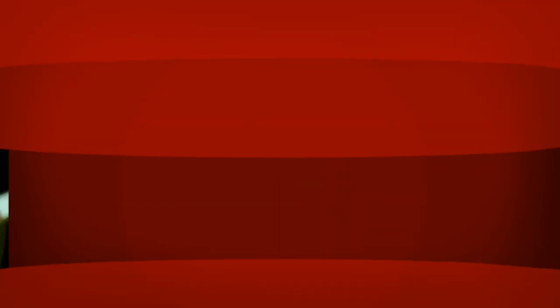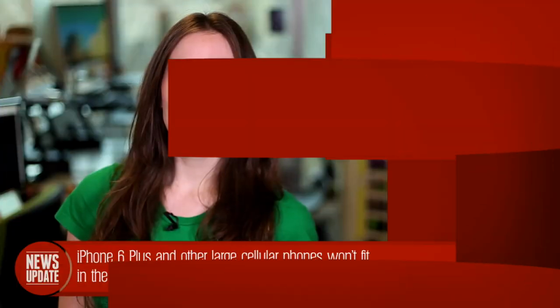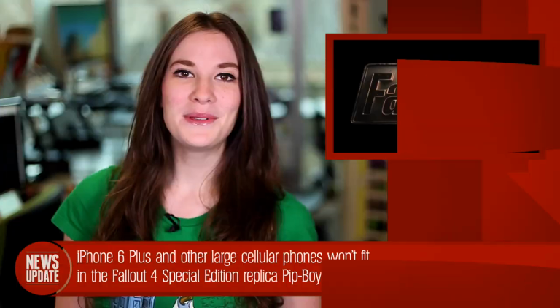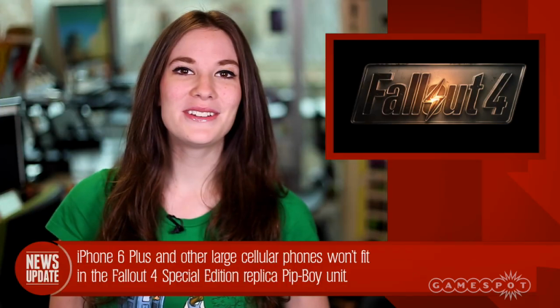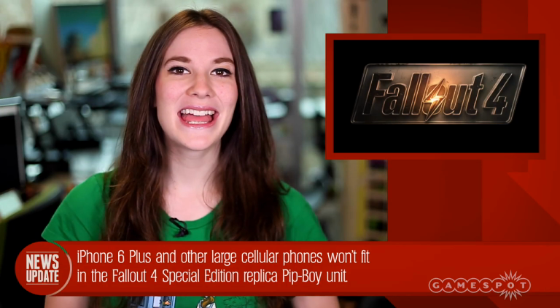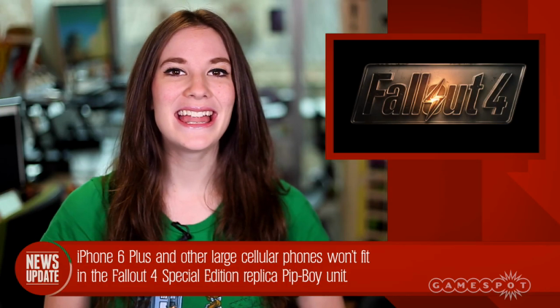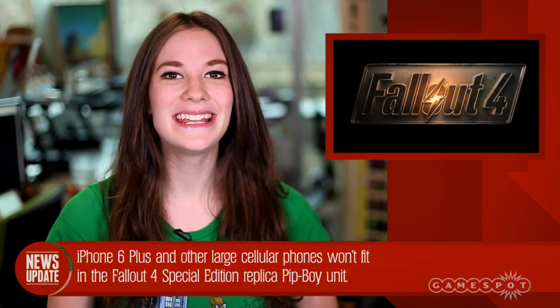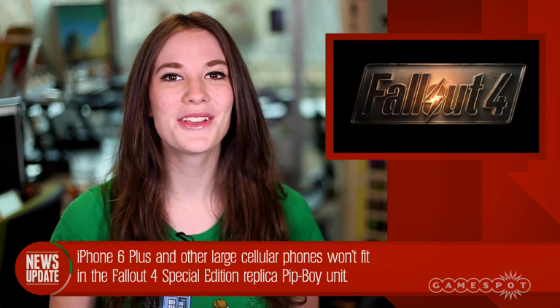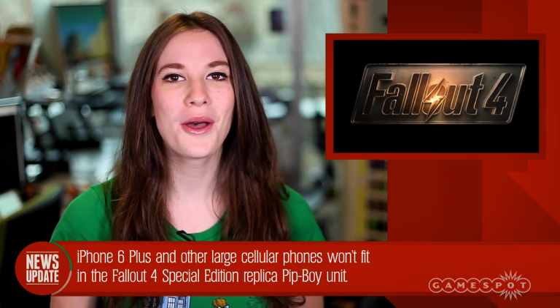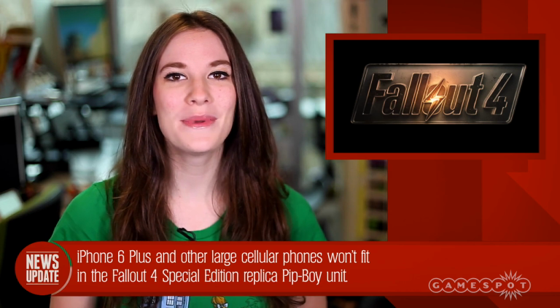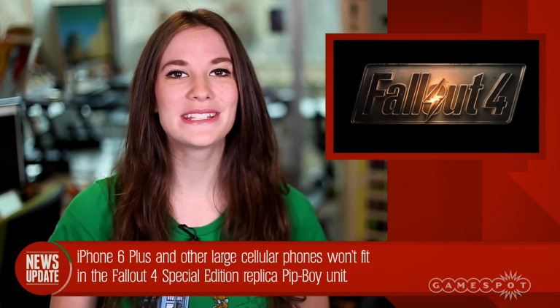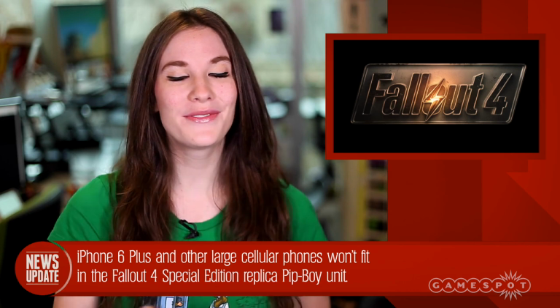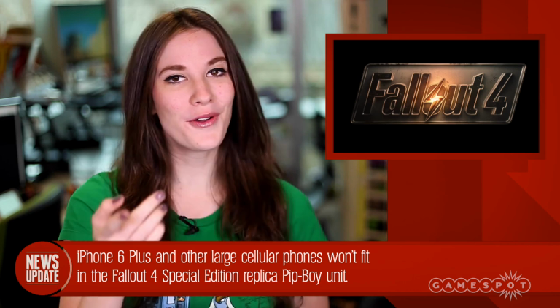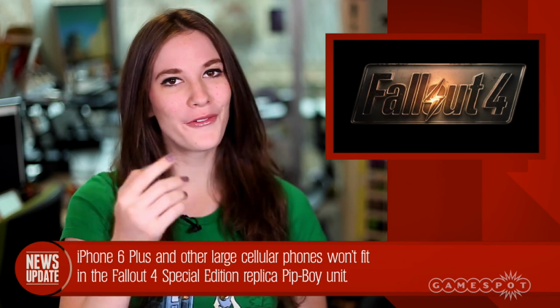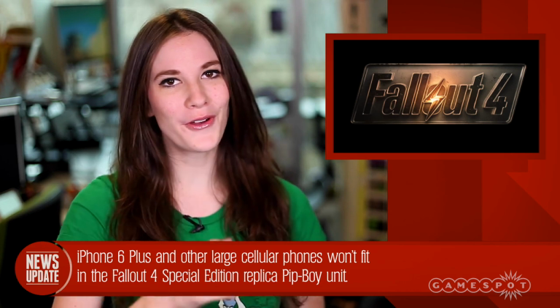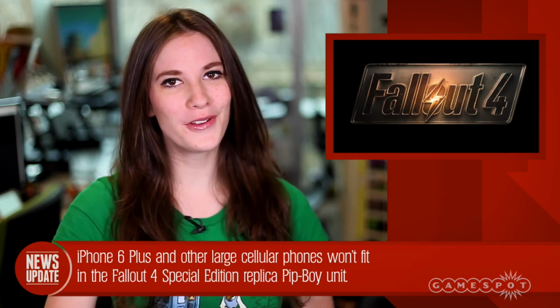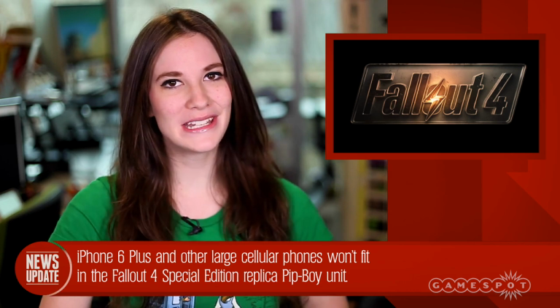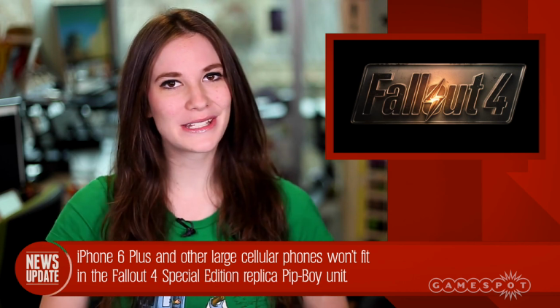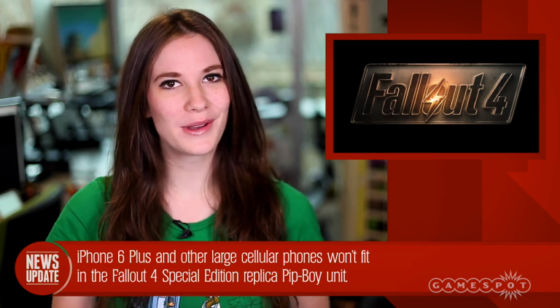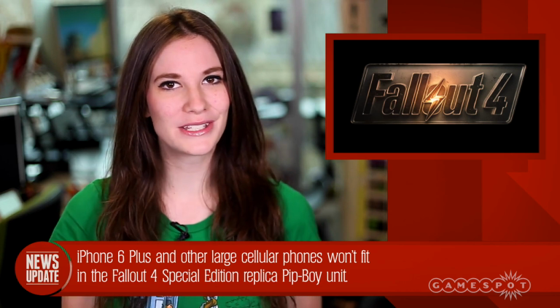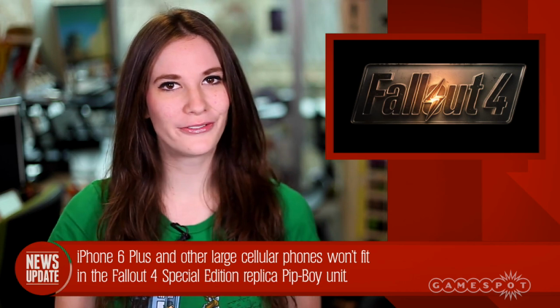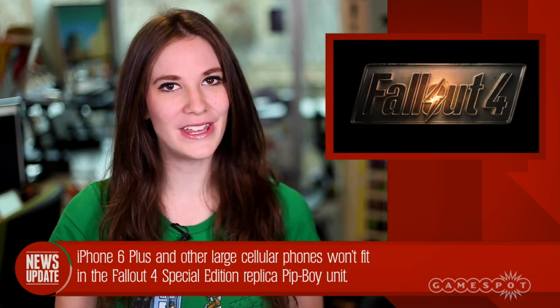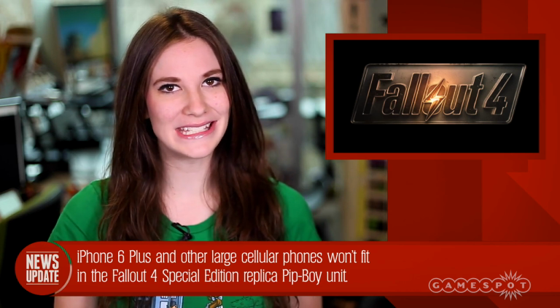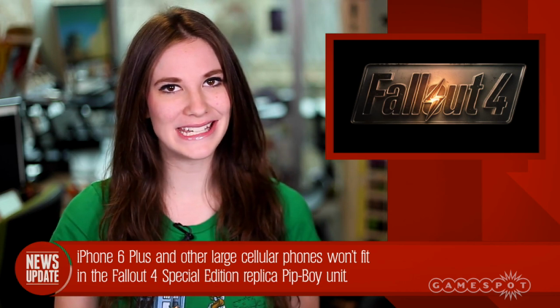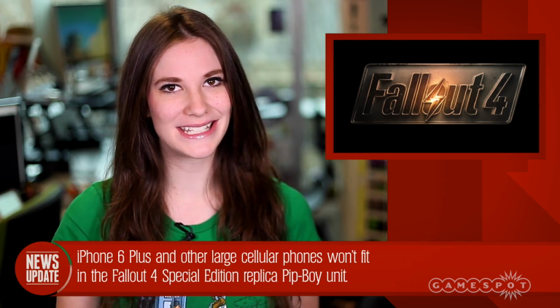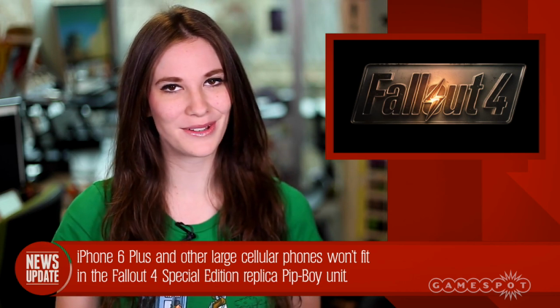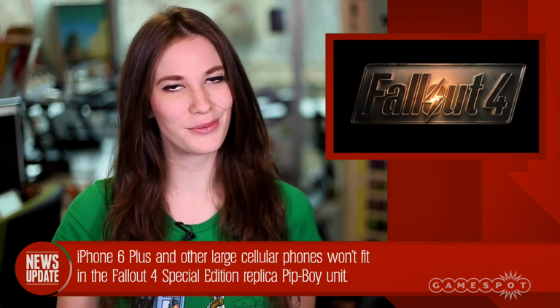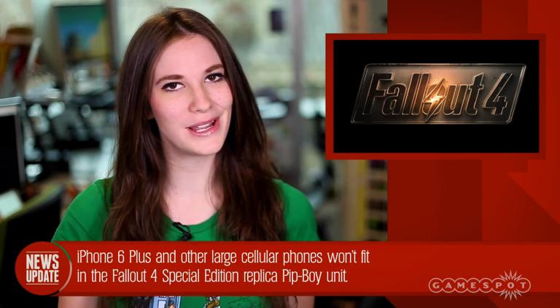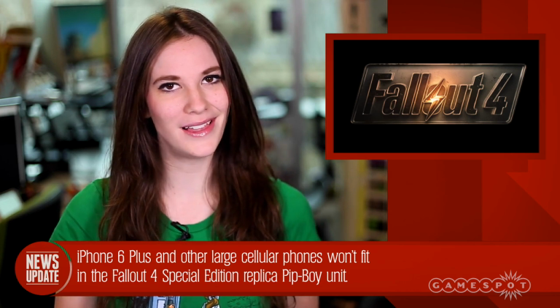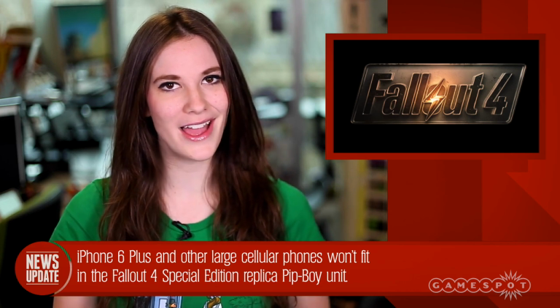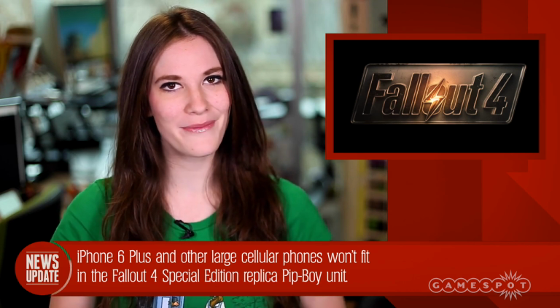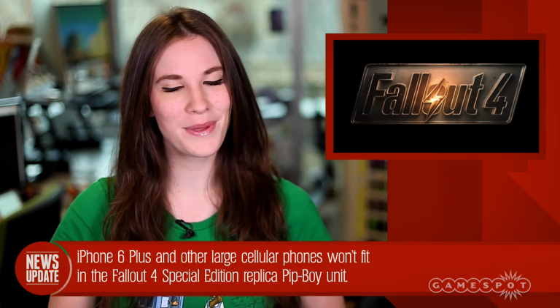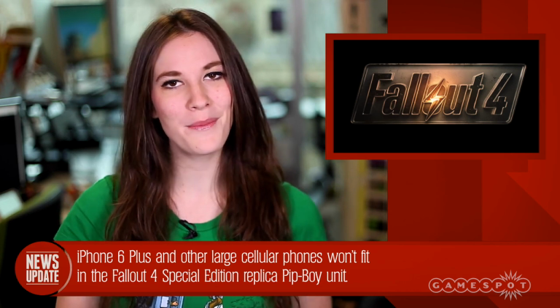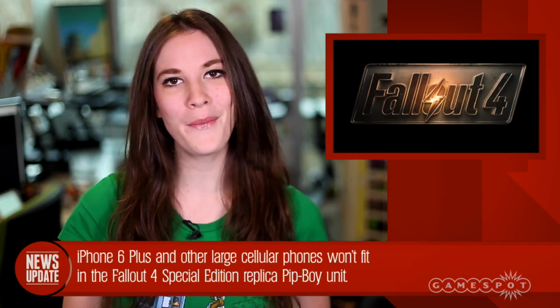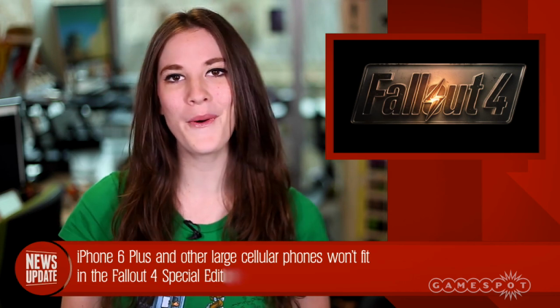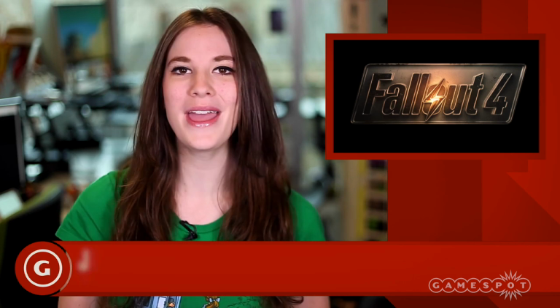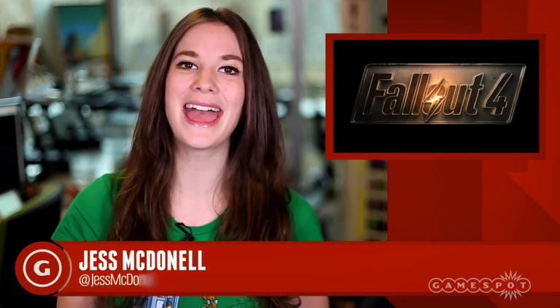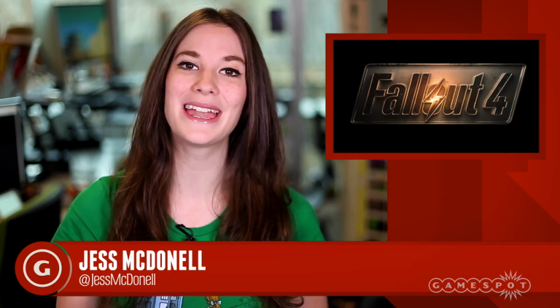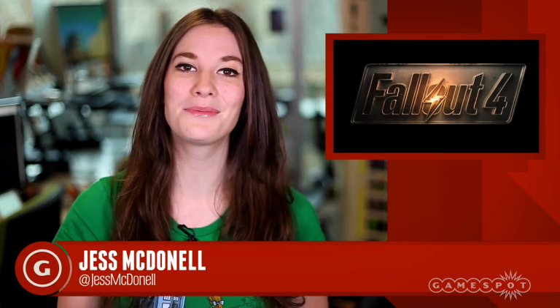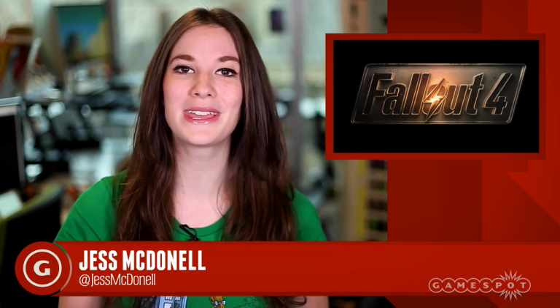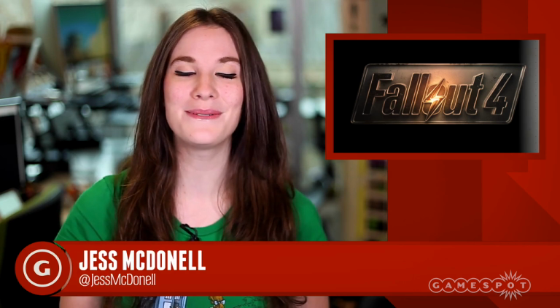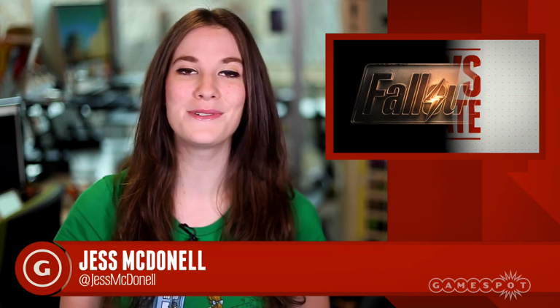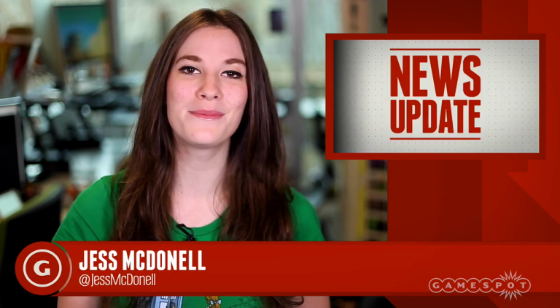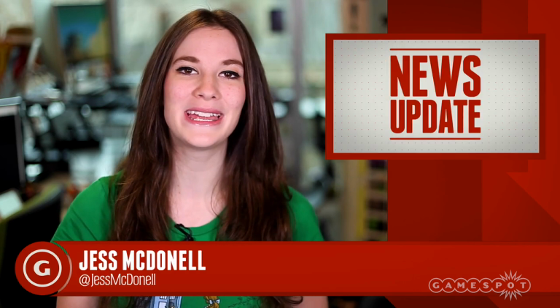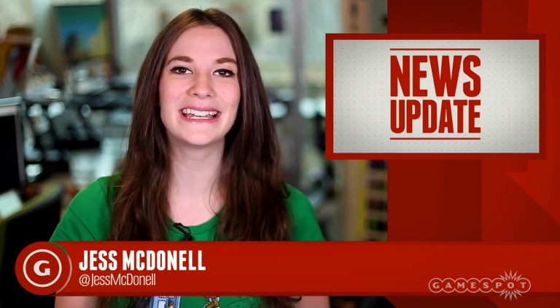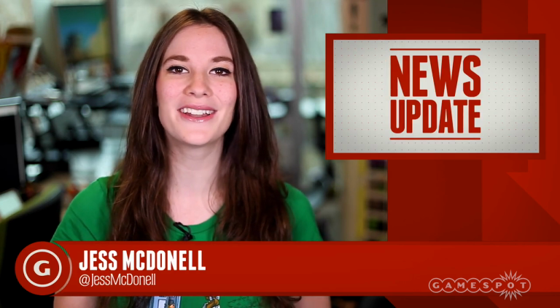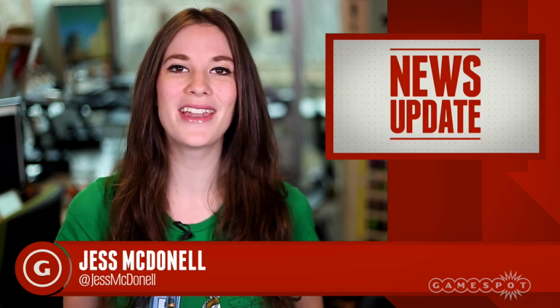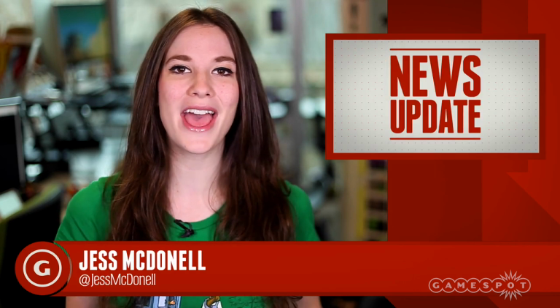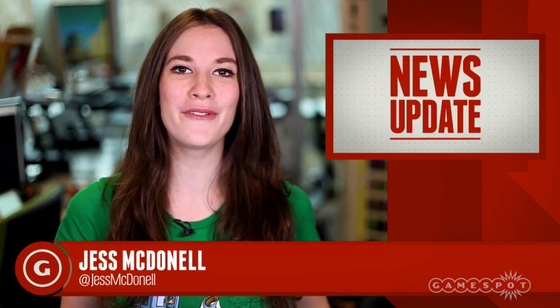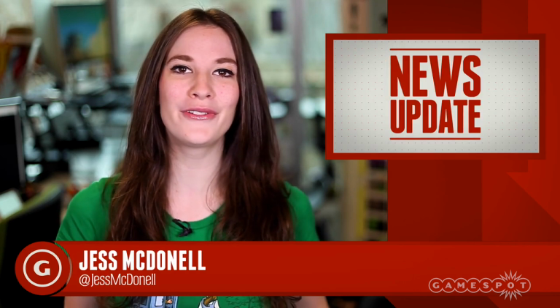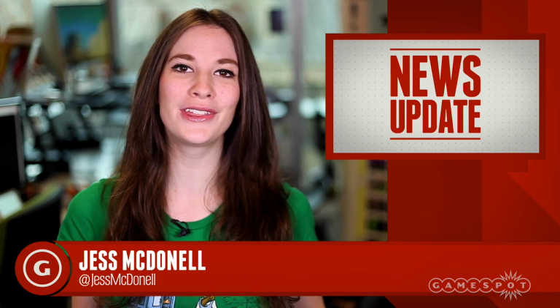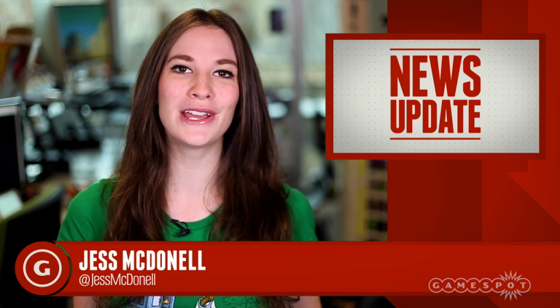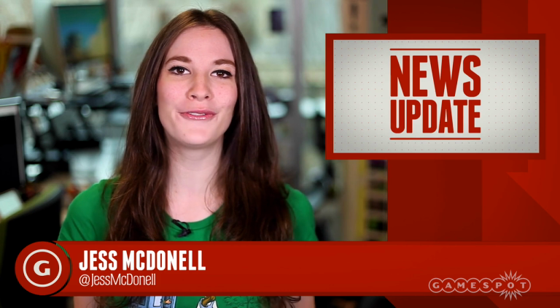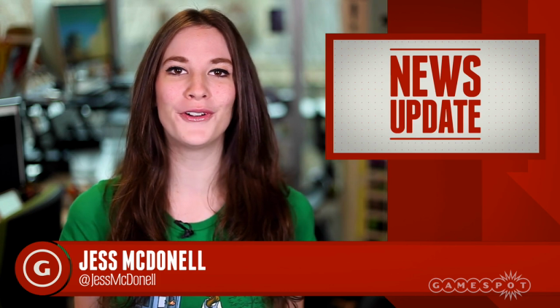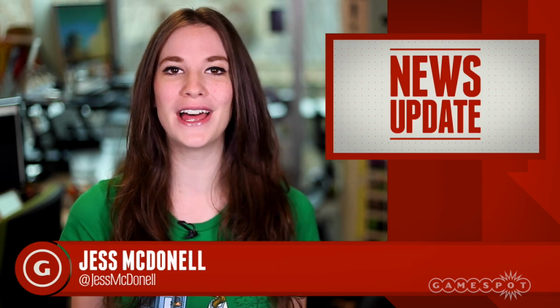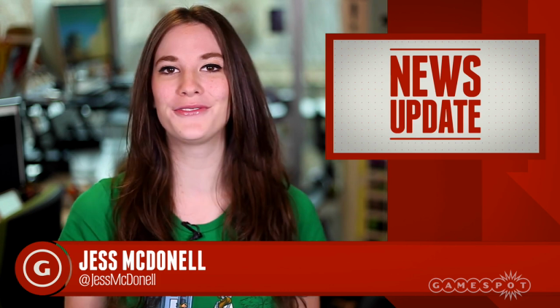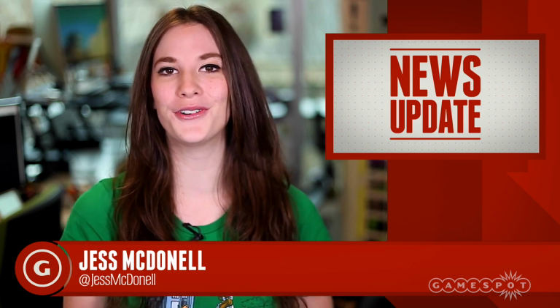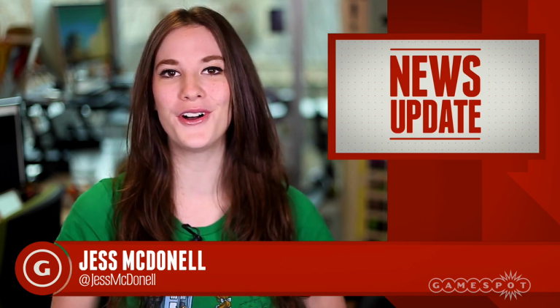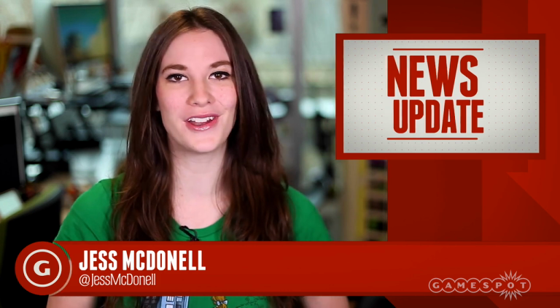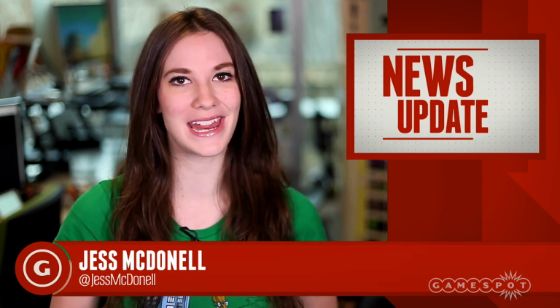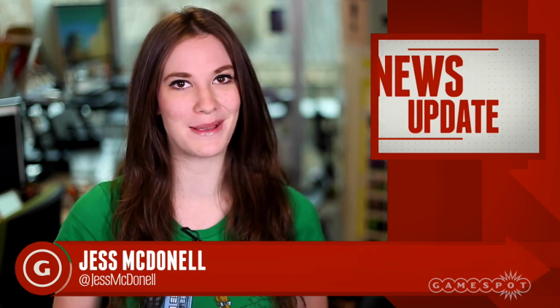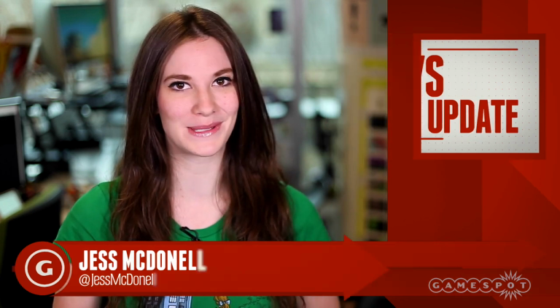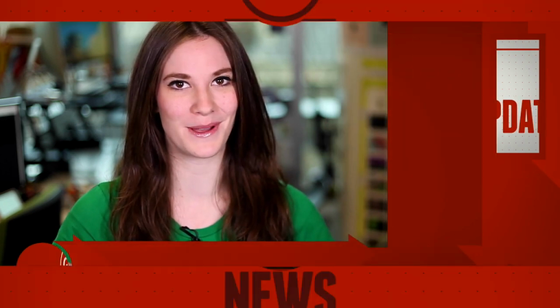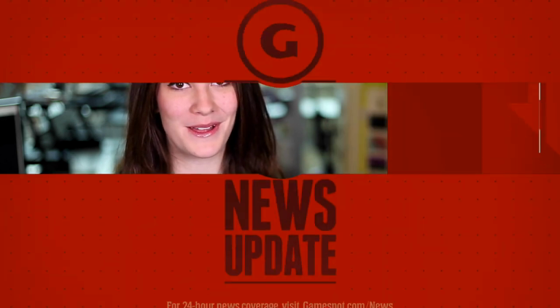Let me know down in the comments if your phone is going to fit into the real-life Pip-Boy, and we'll keep you updated on everything Fallout 4 on GameSpot.